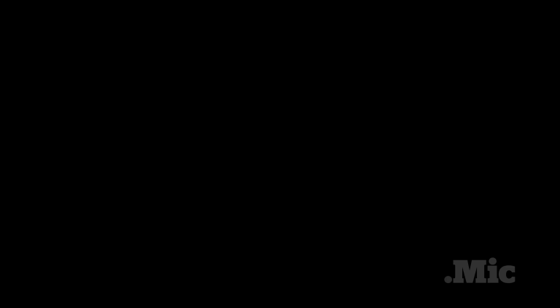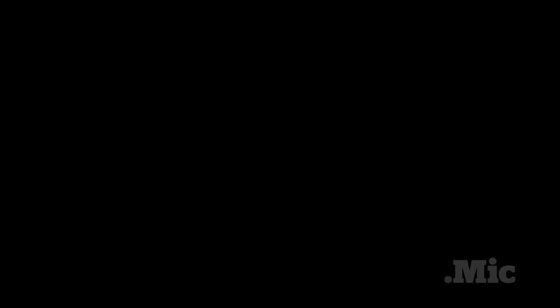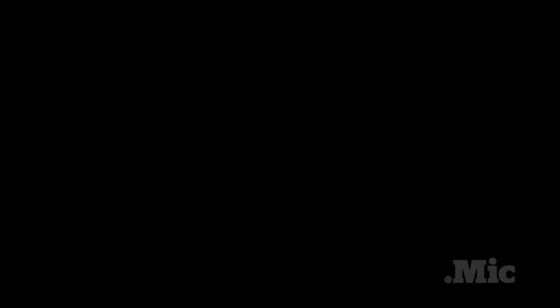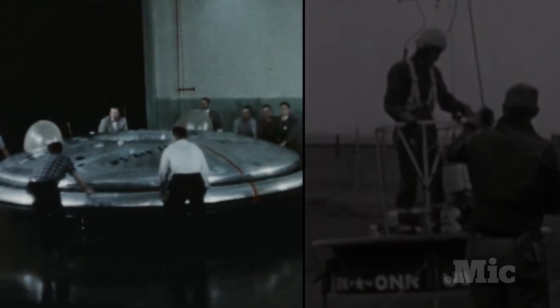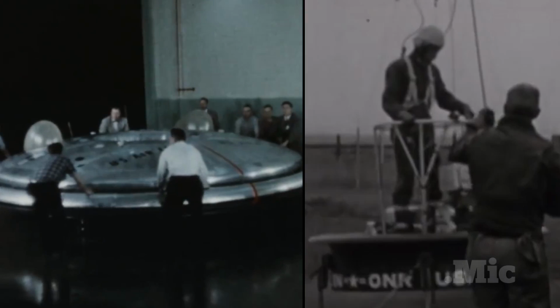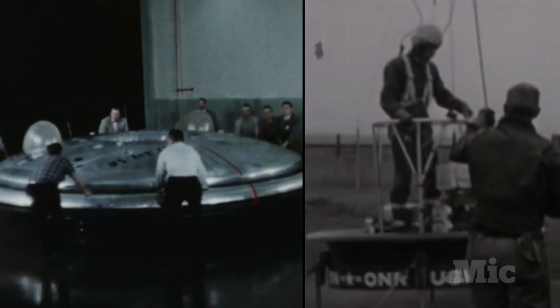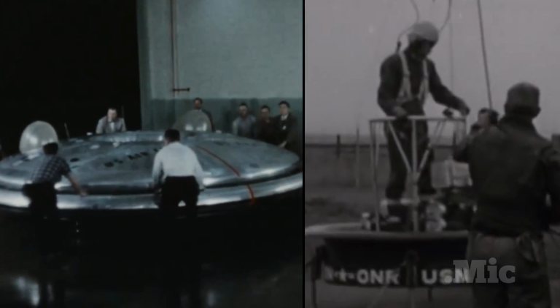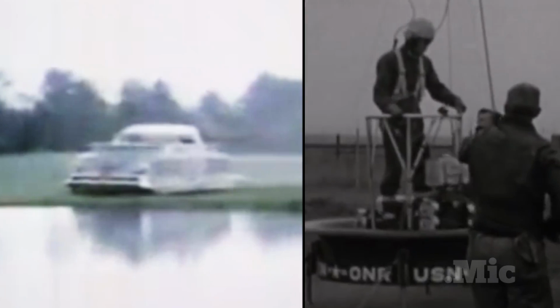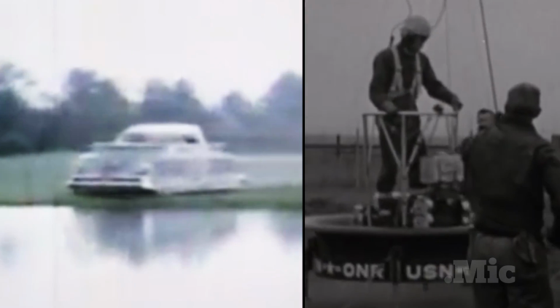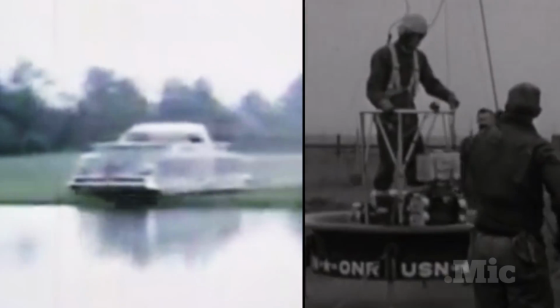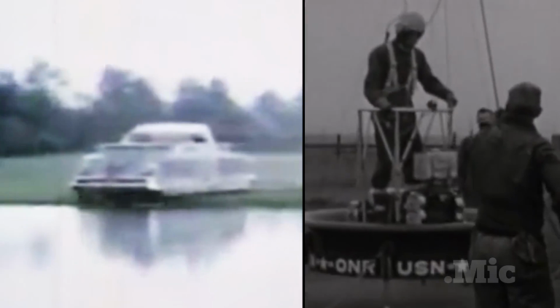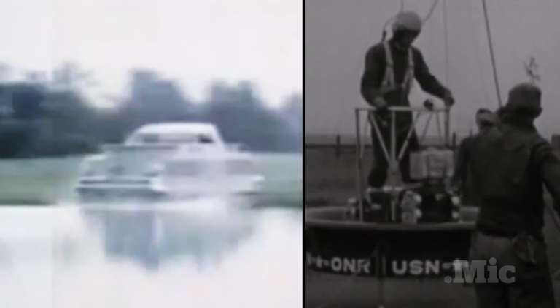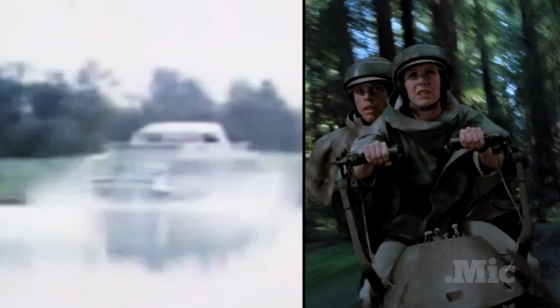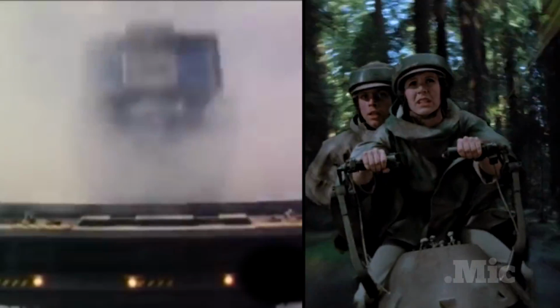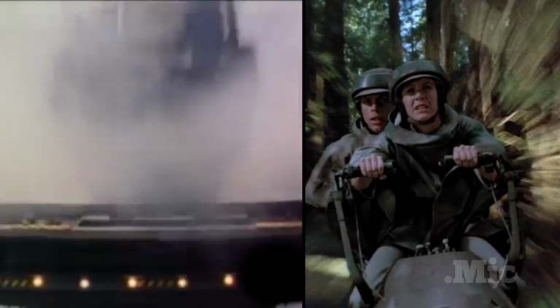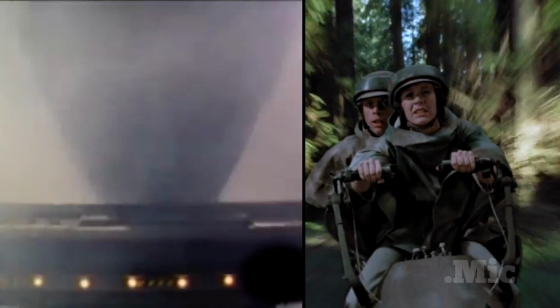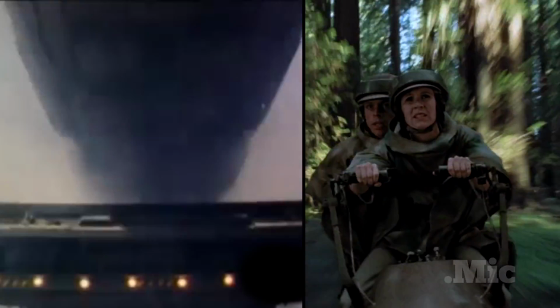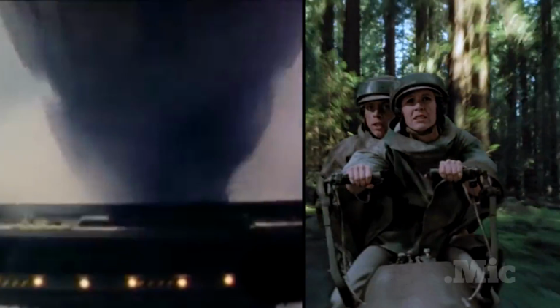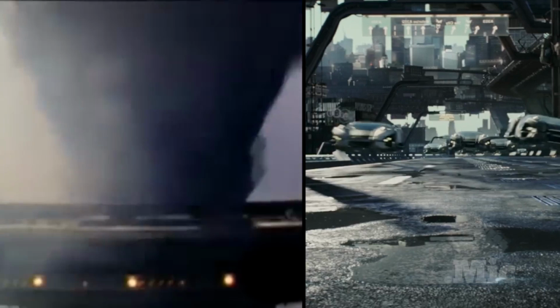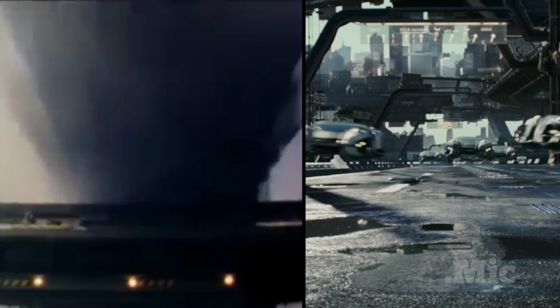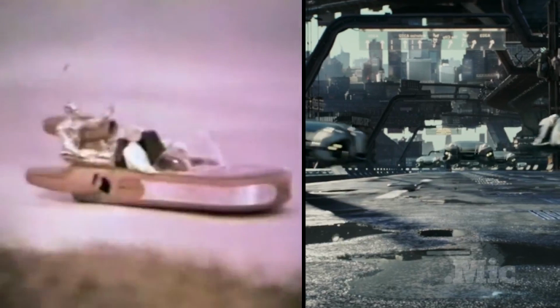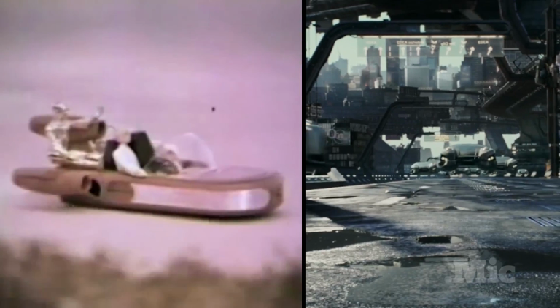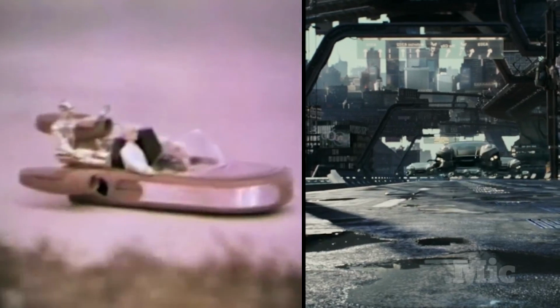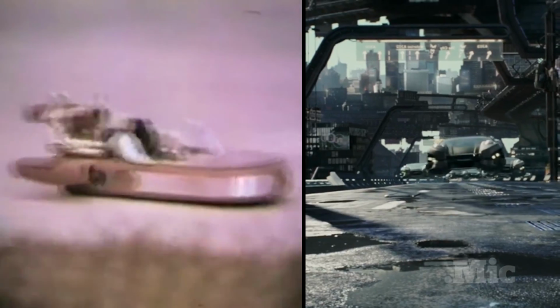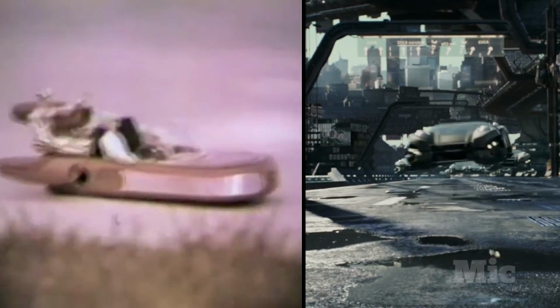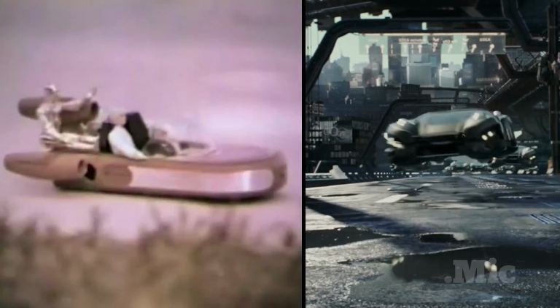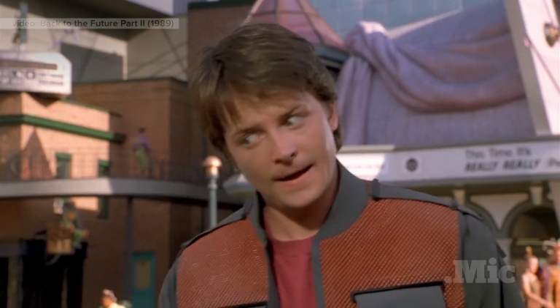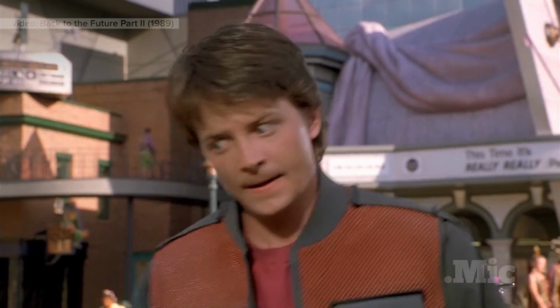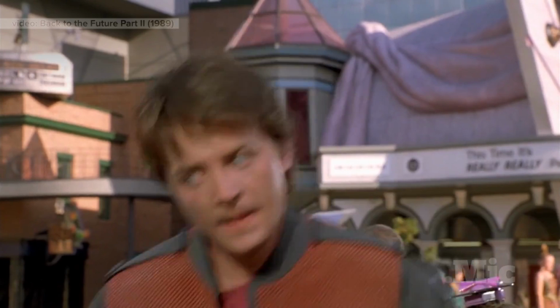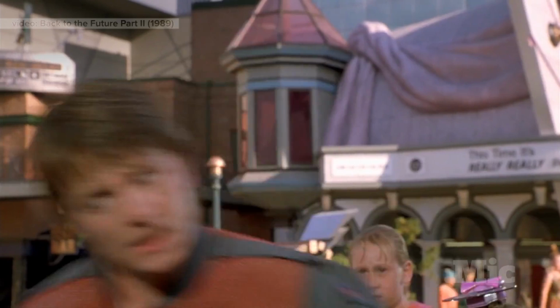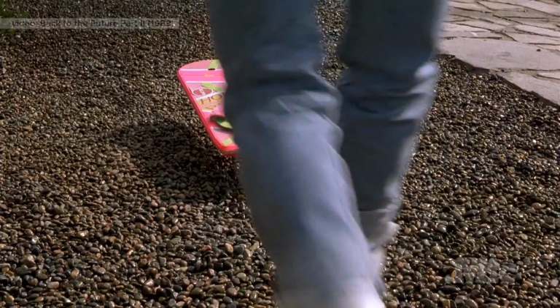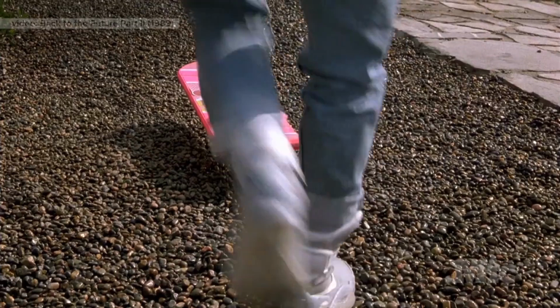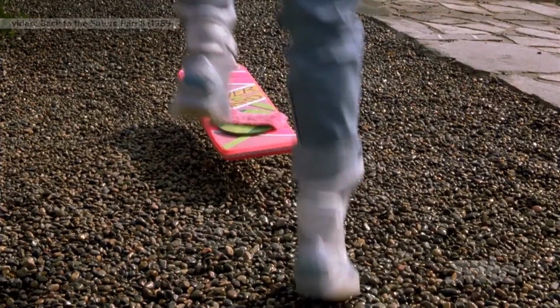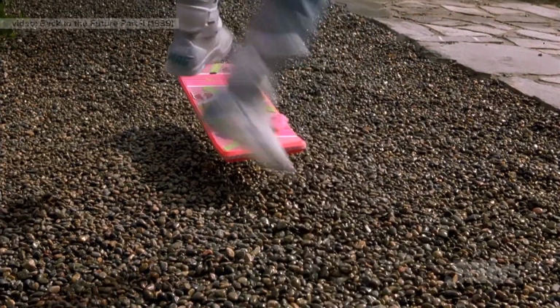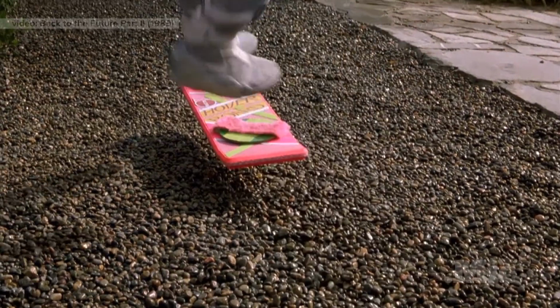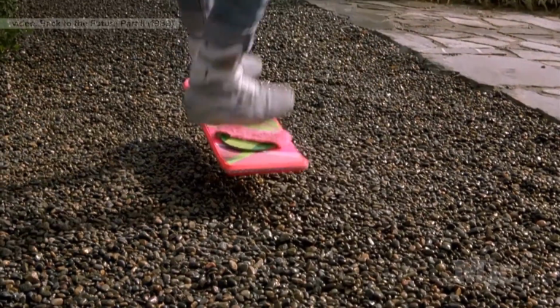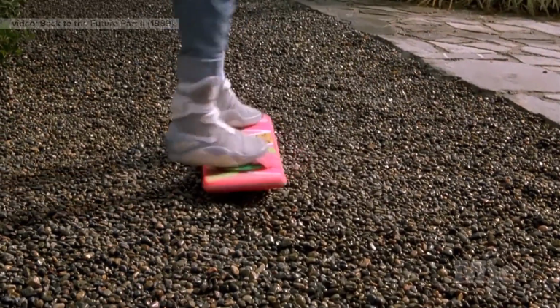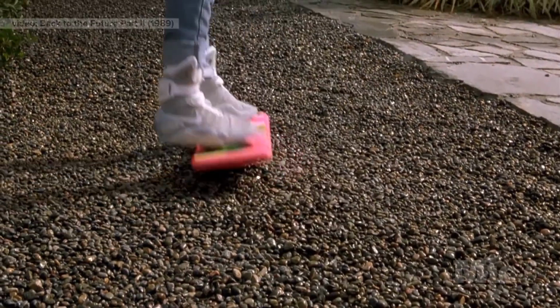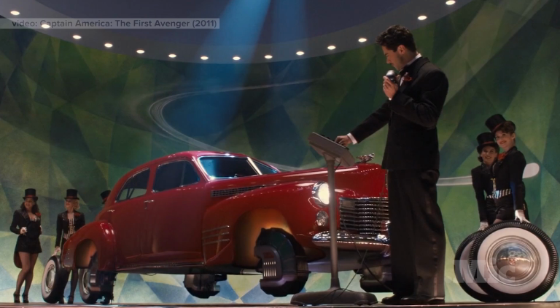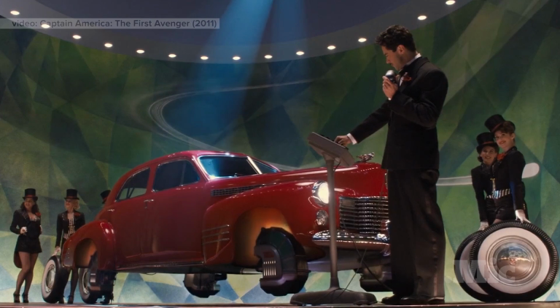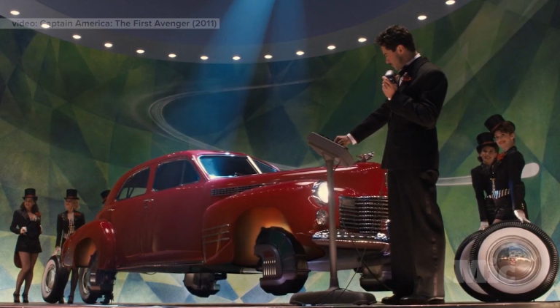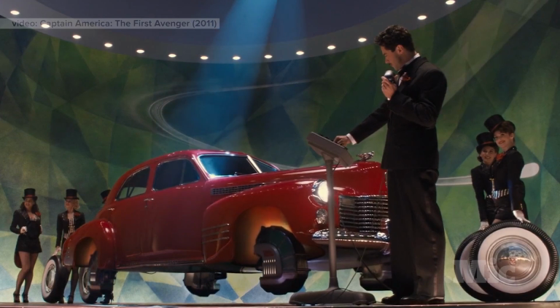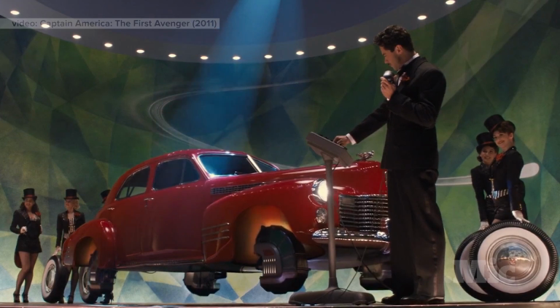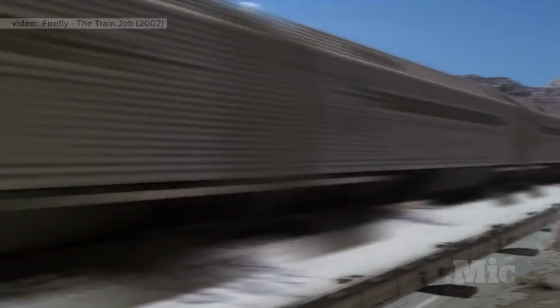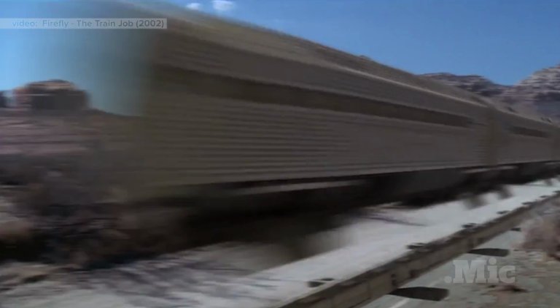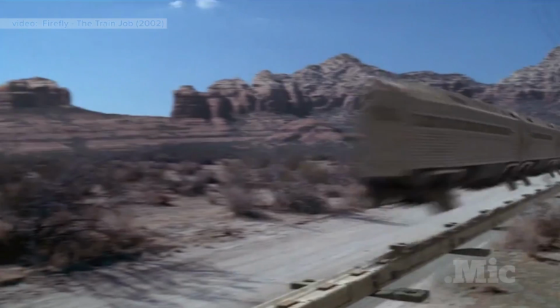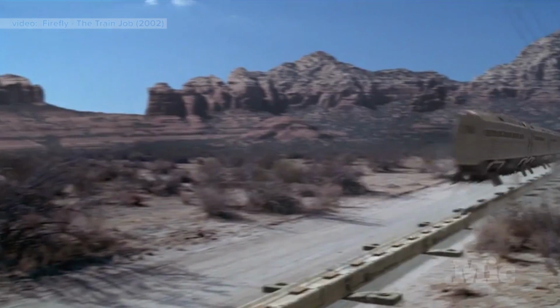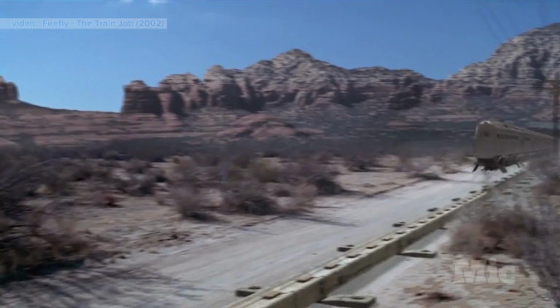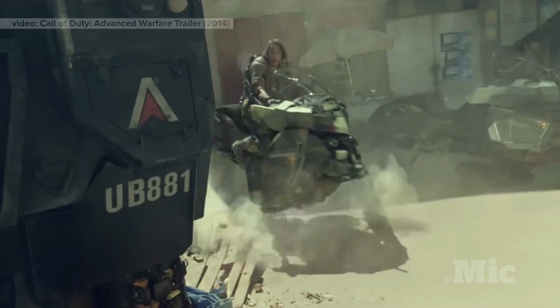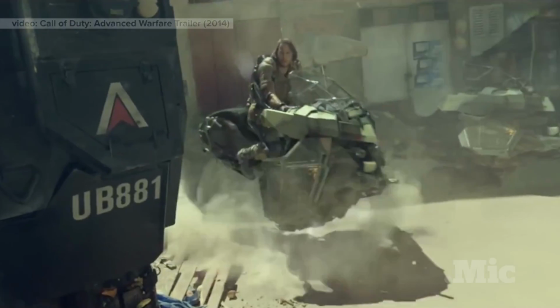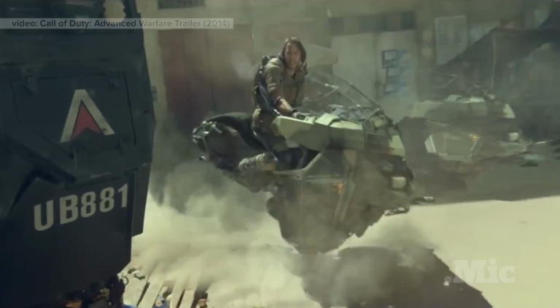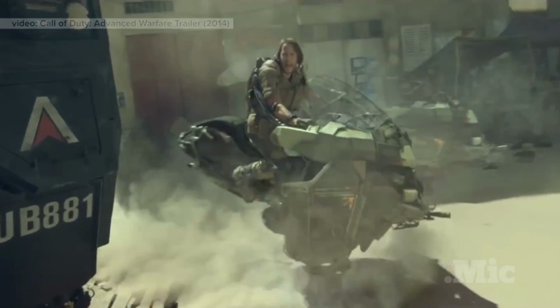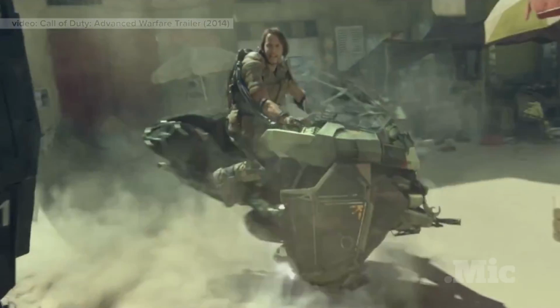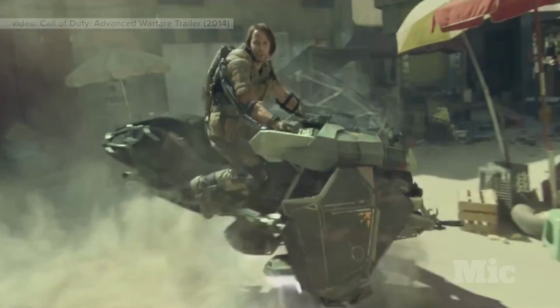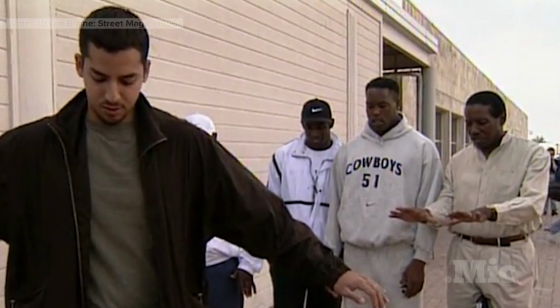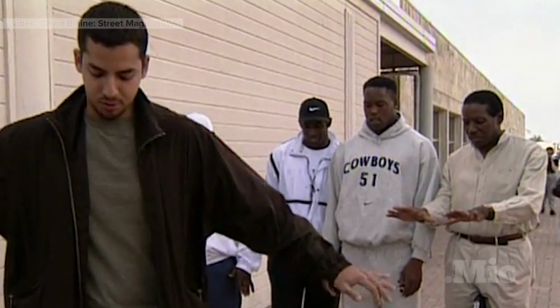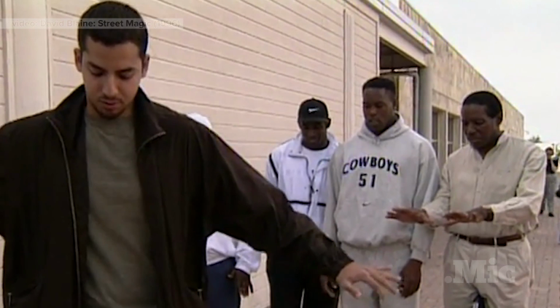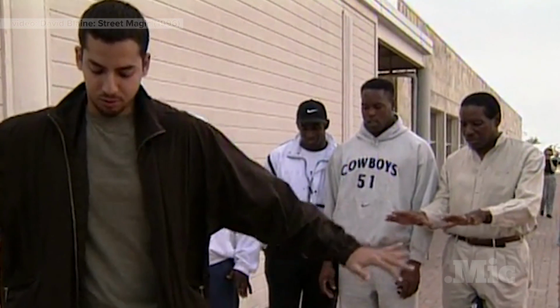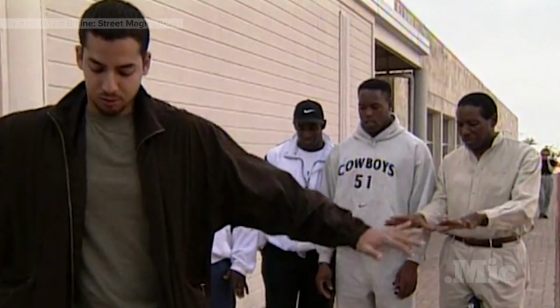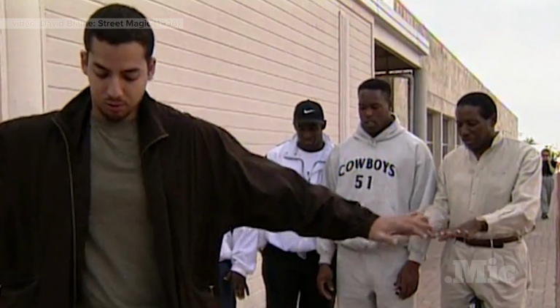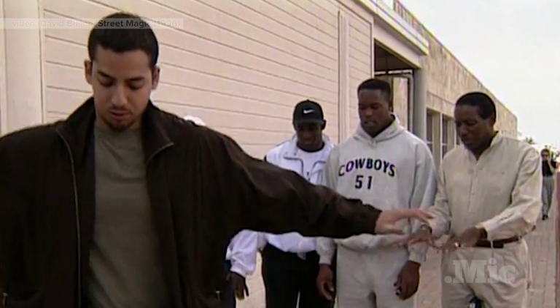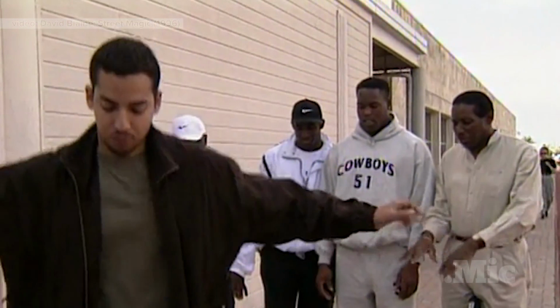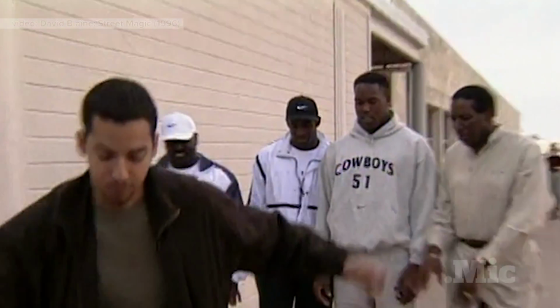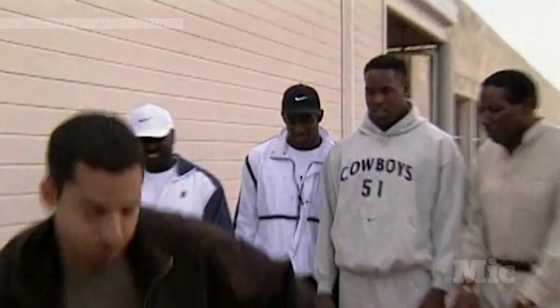As a culture, we are obsessed with levitation. Whether it's skateboards, cars, trains, bikes, or even people.